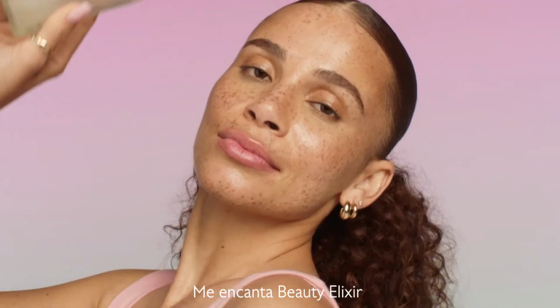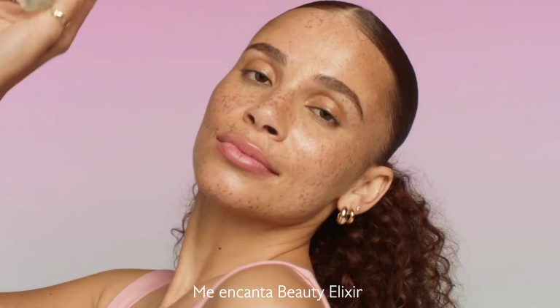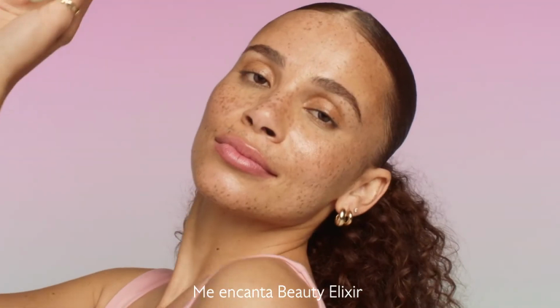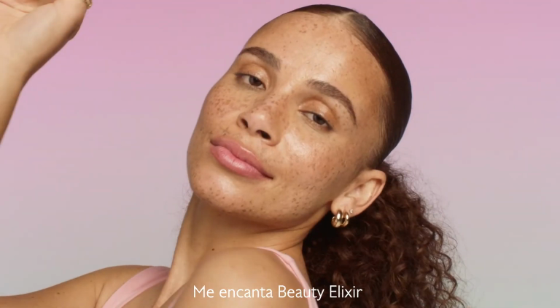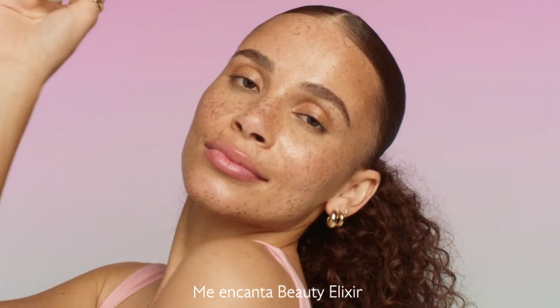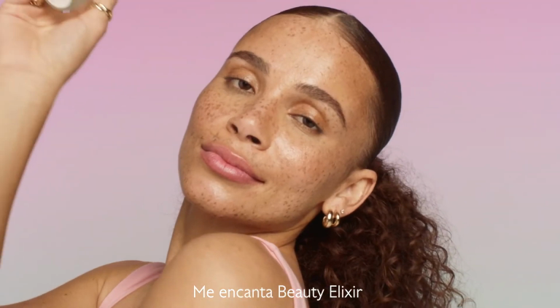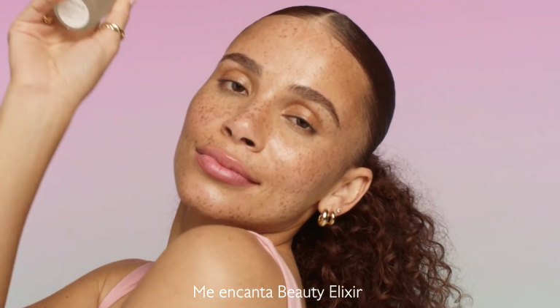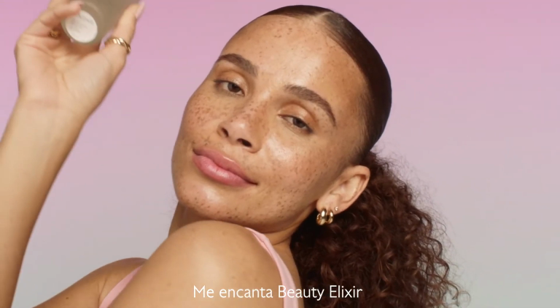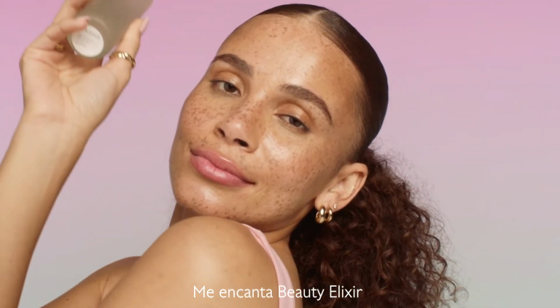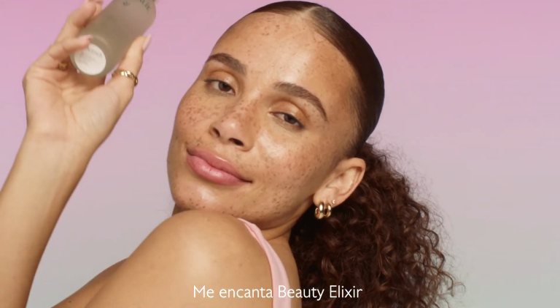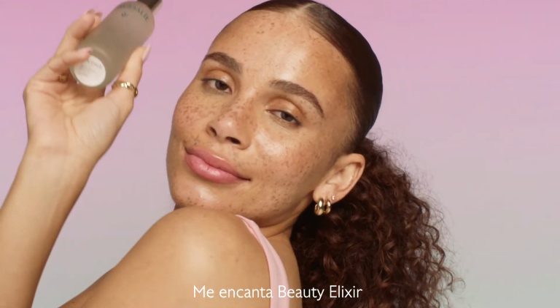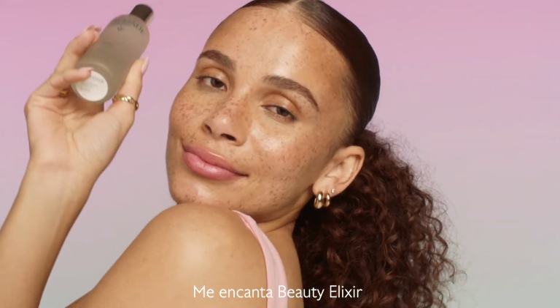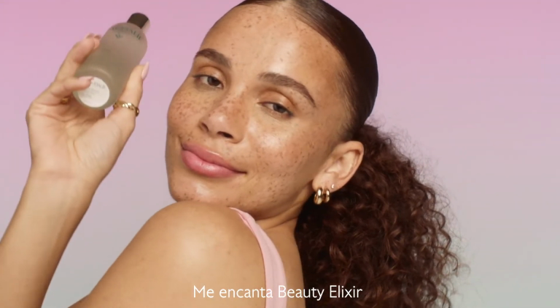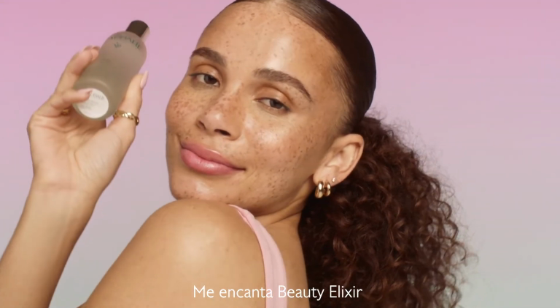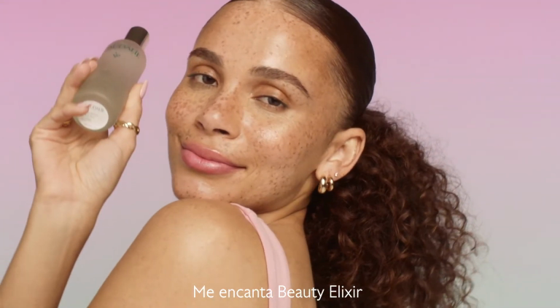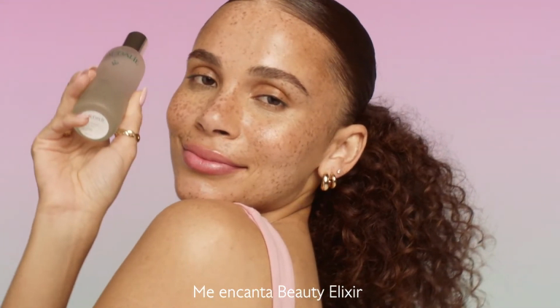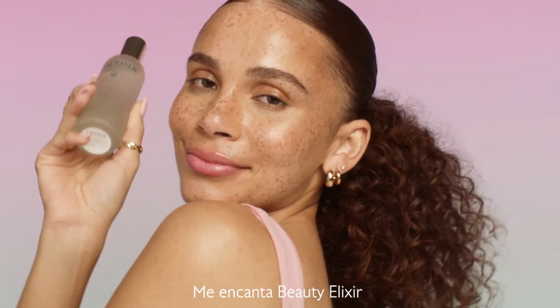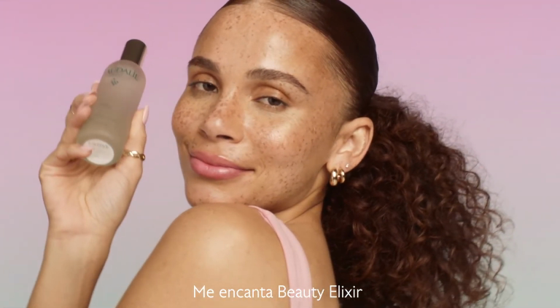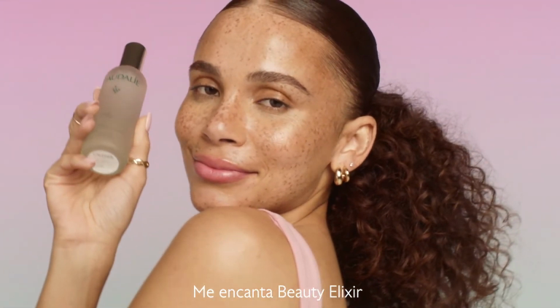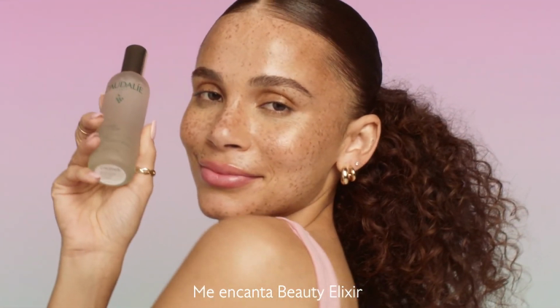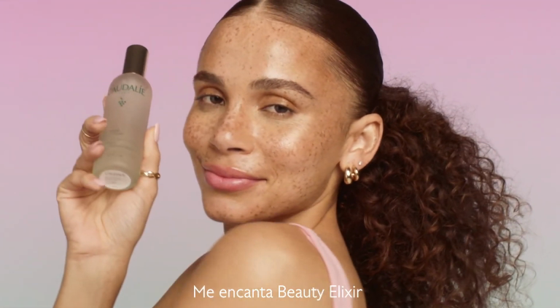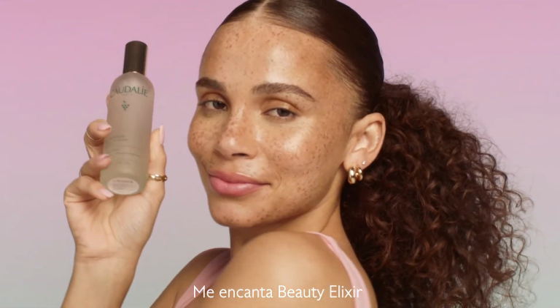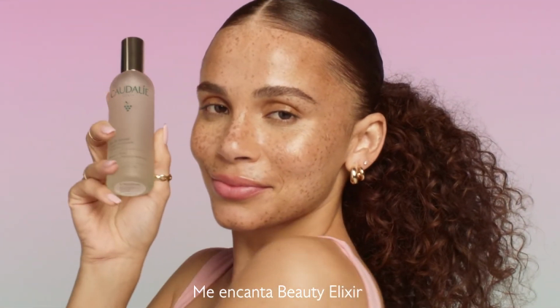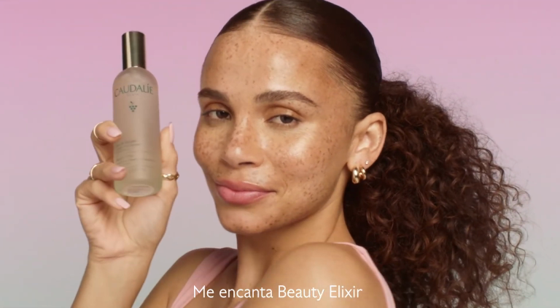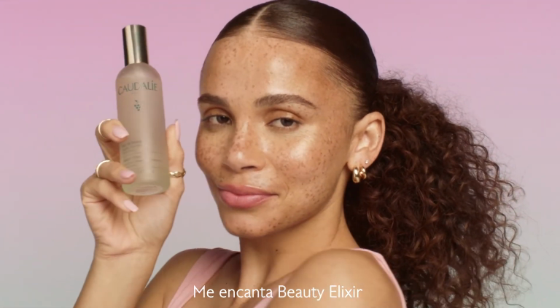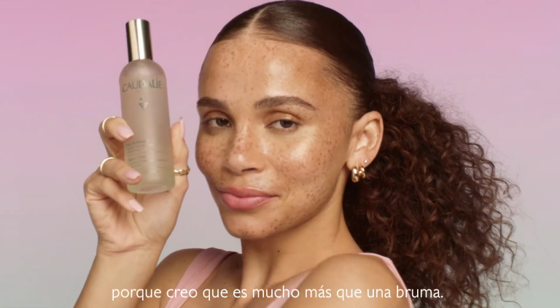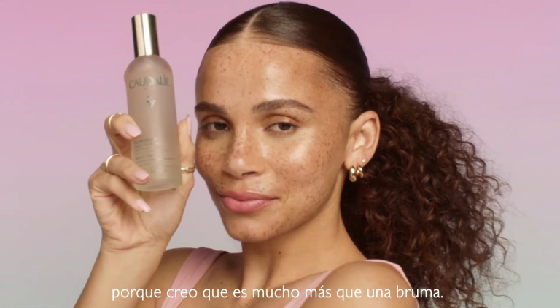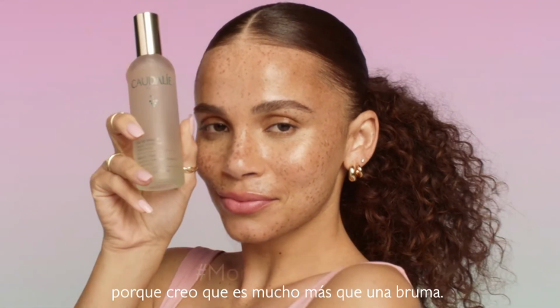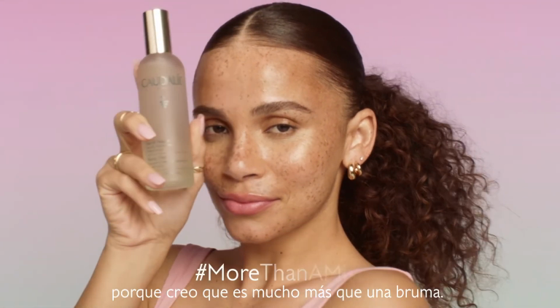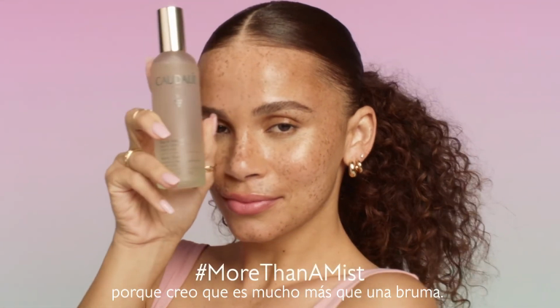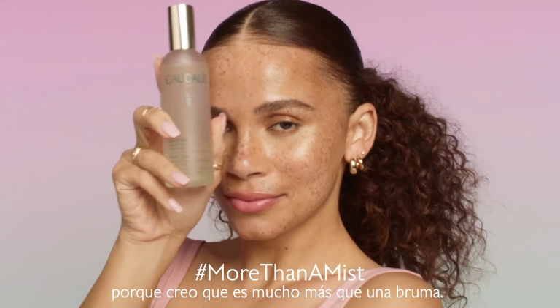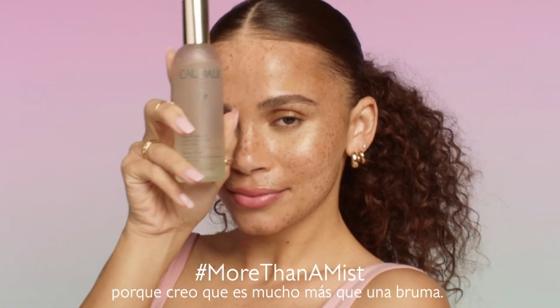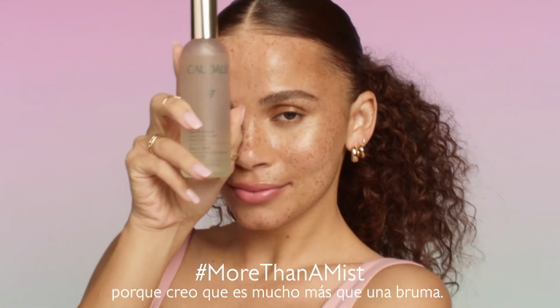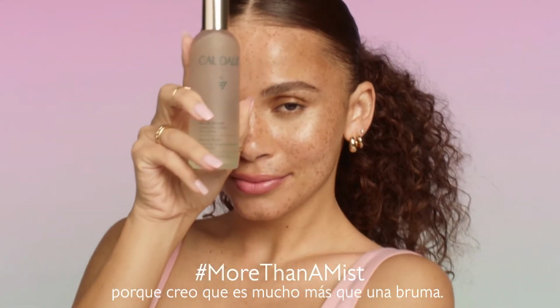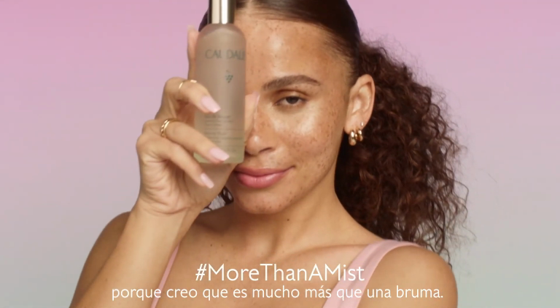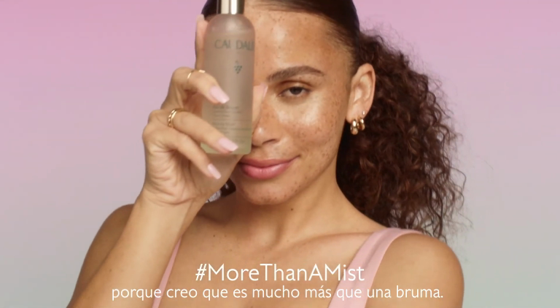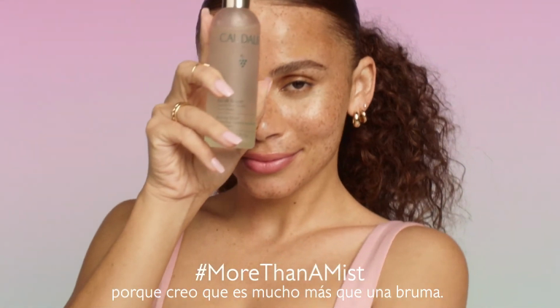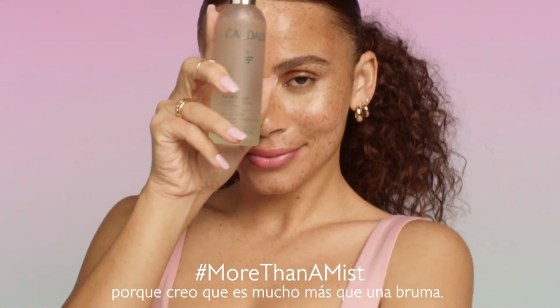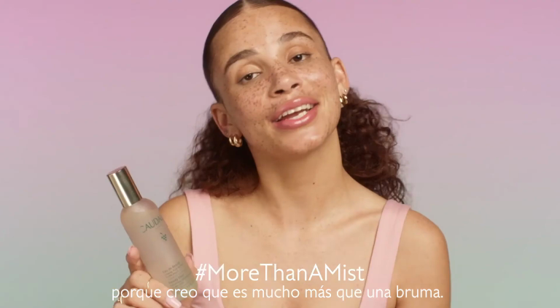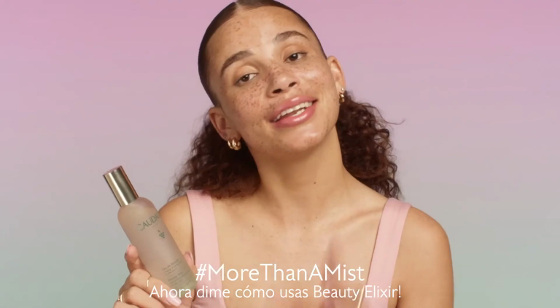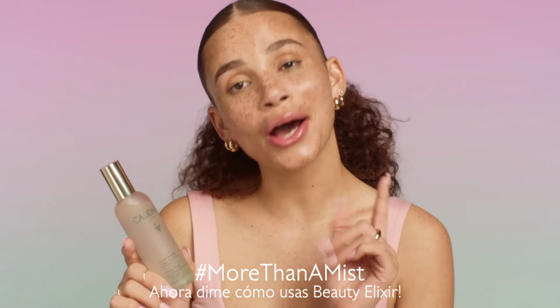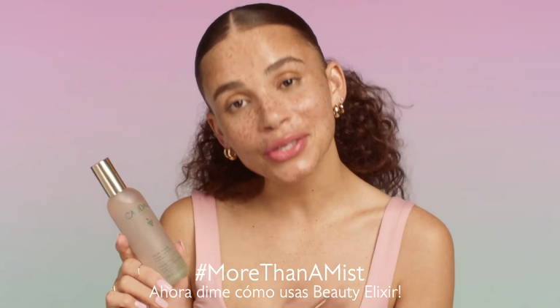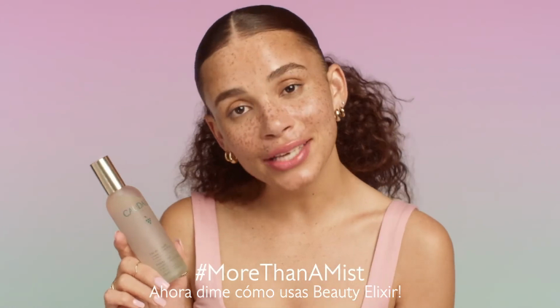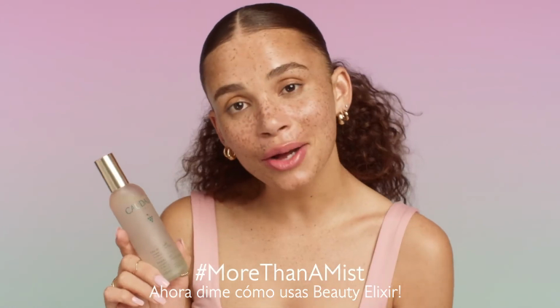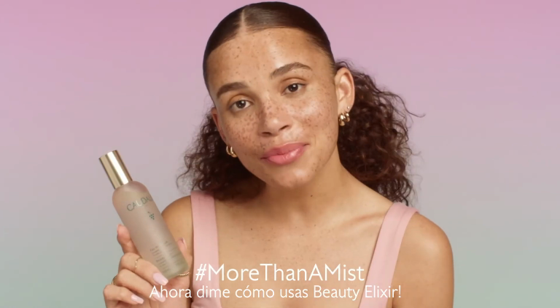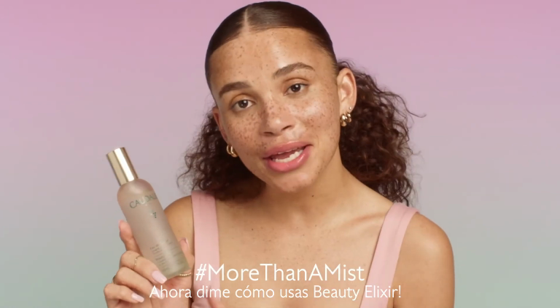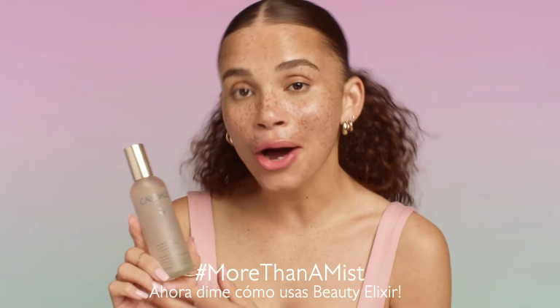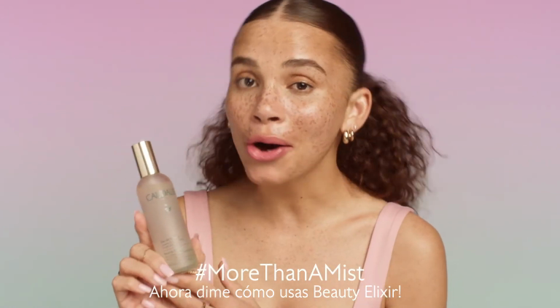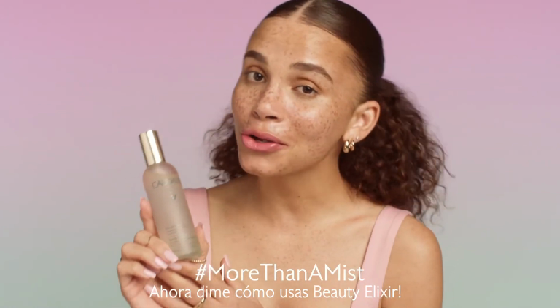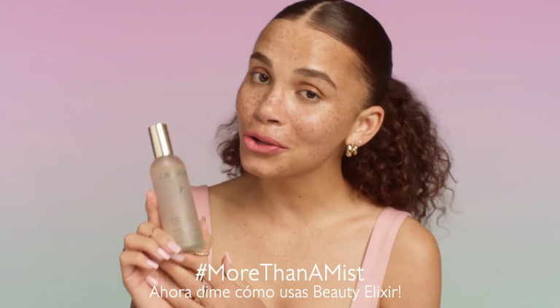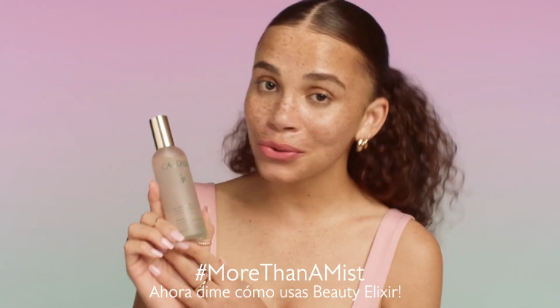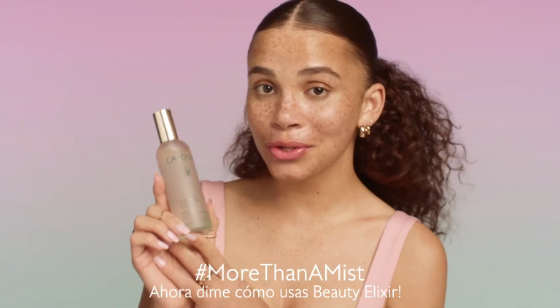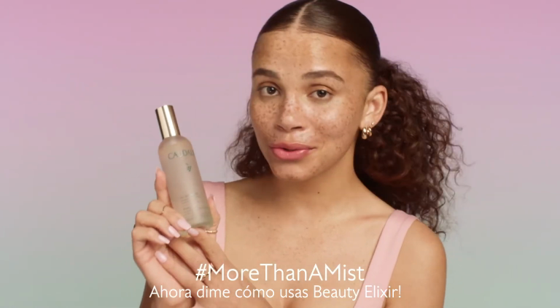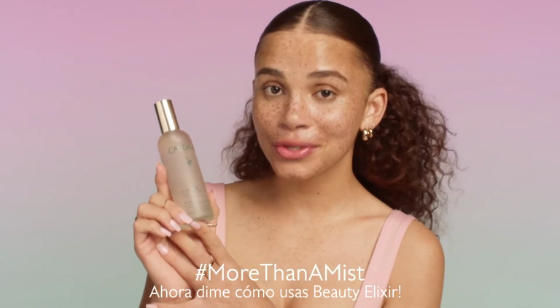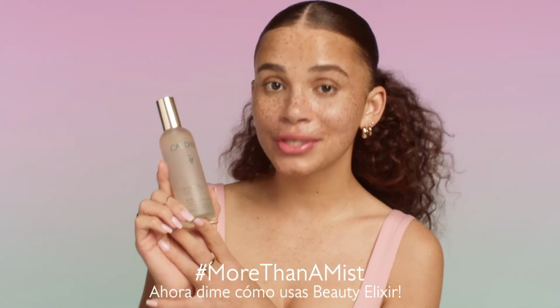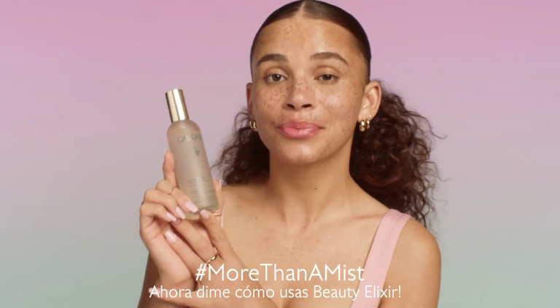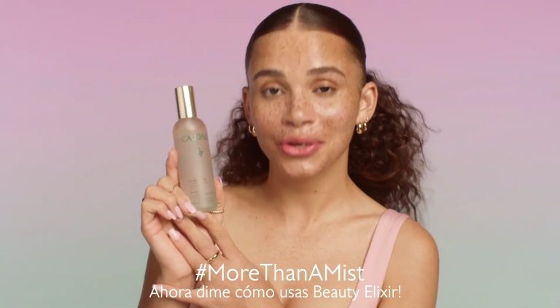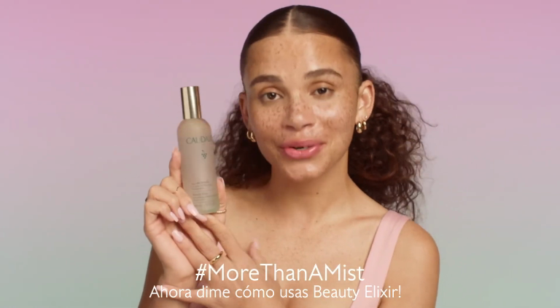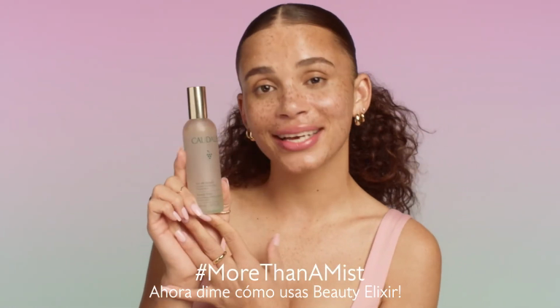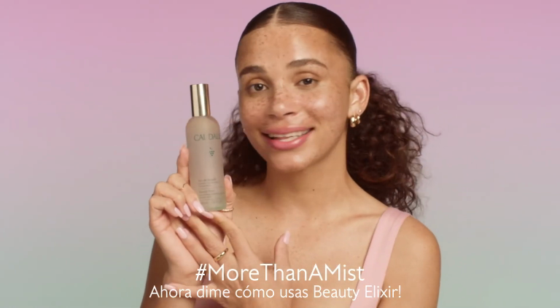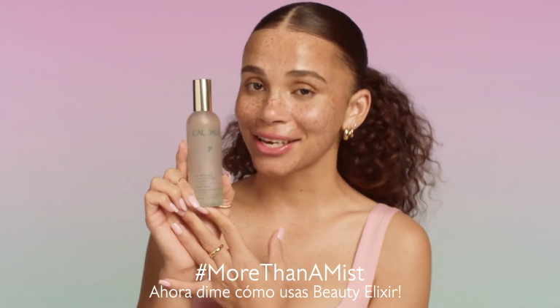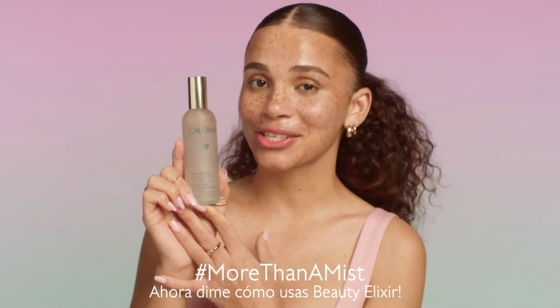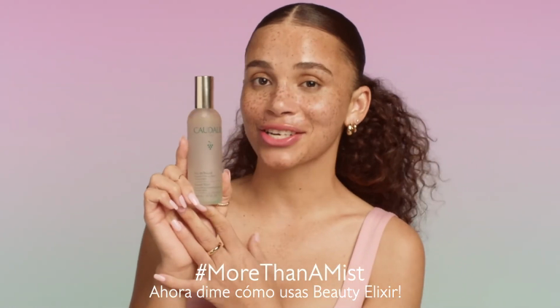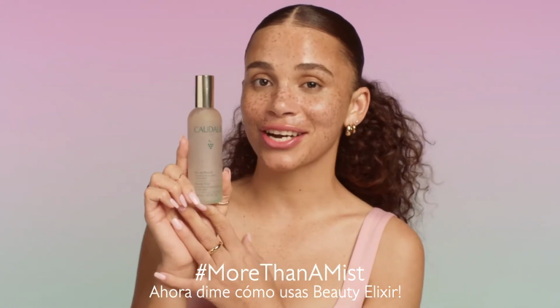What I think is really amazing about Beauty Elixir is that it's more than a mist. Now tell me how you use Beauty Elixir.